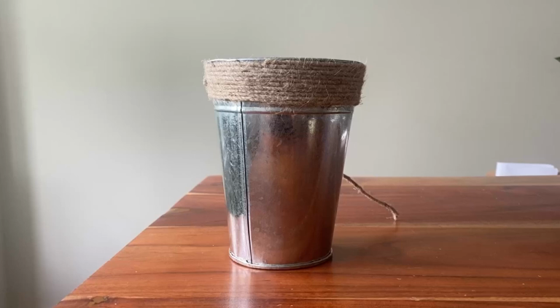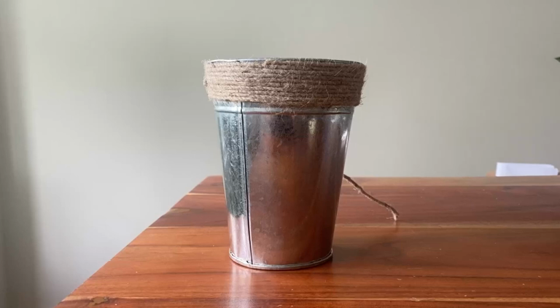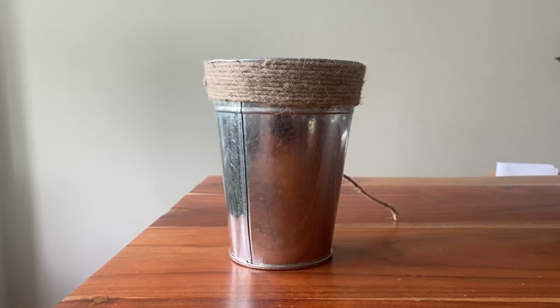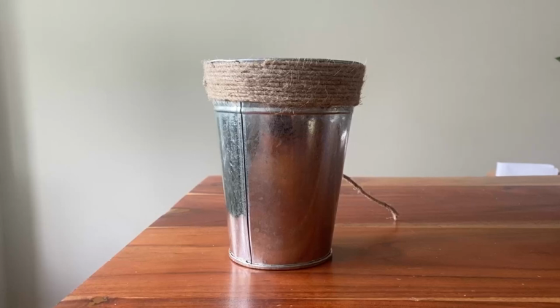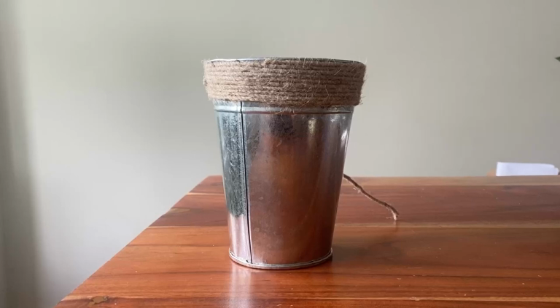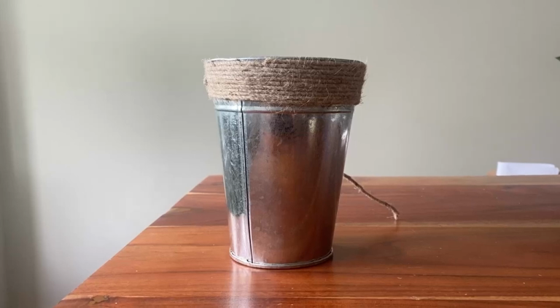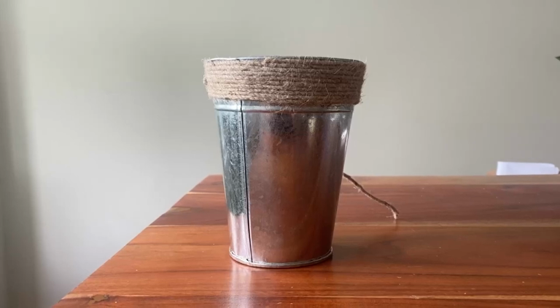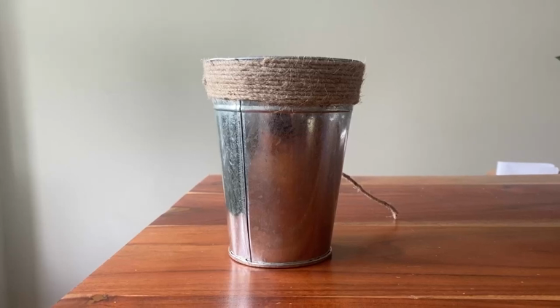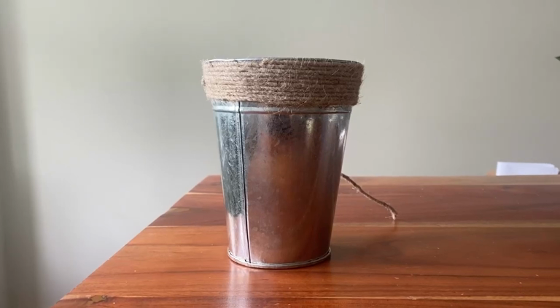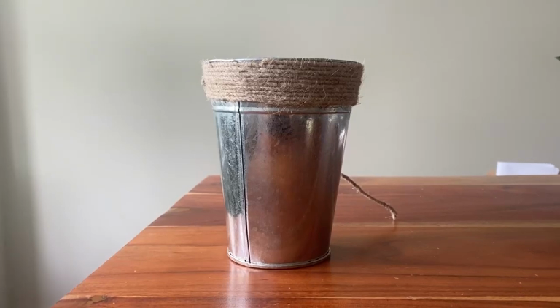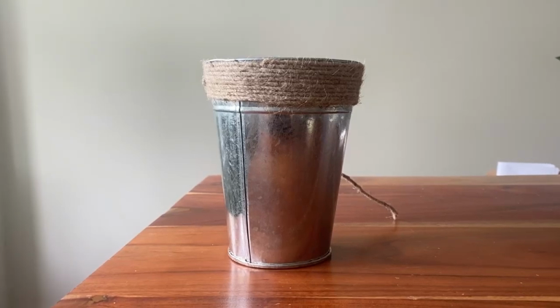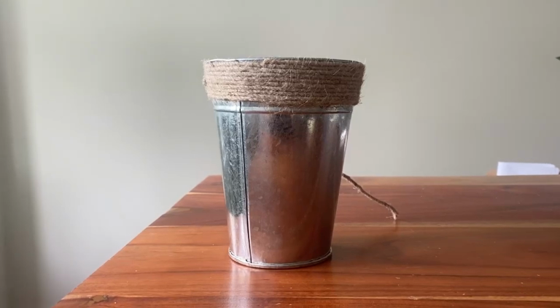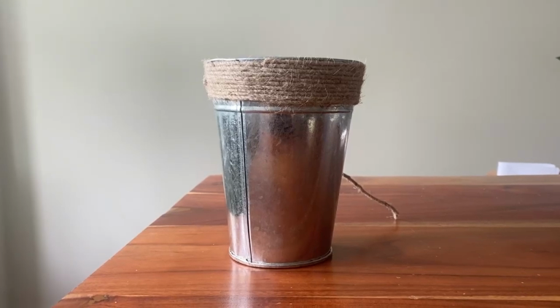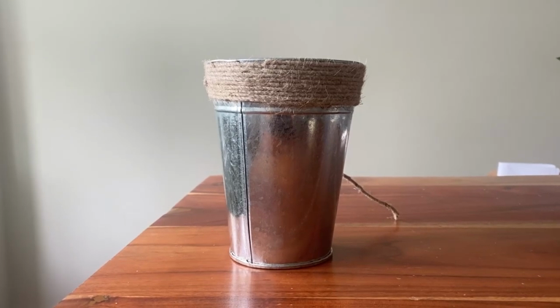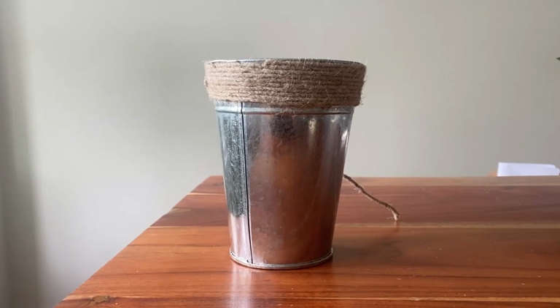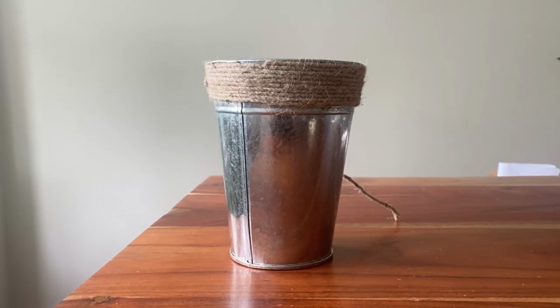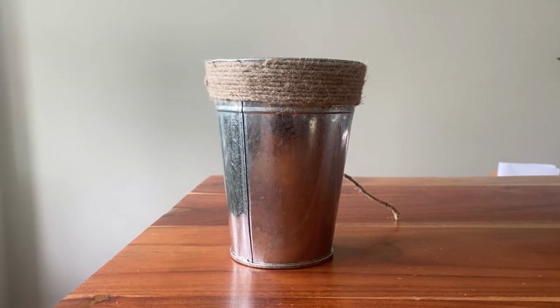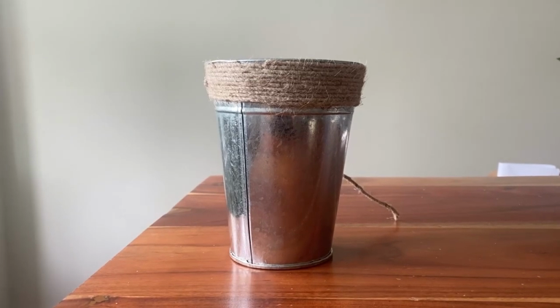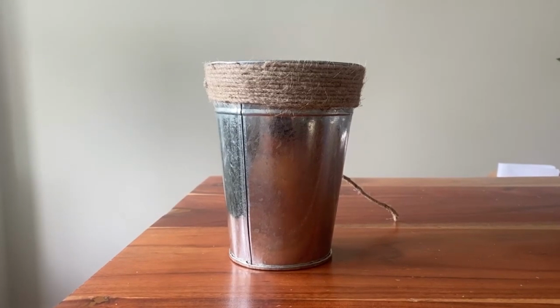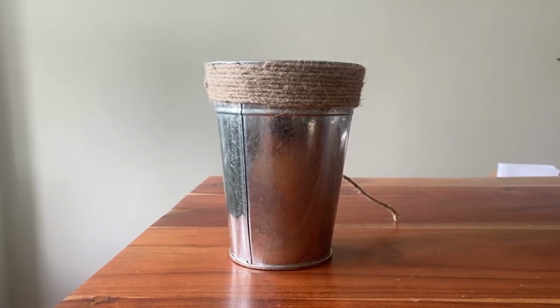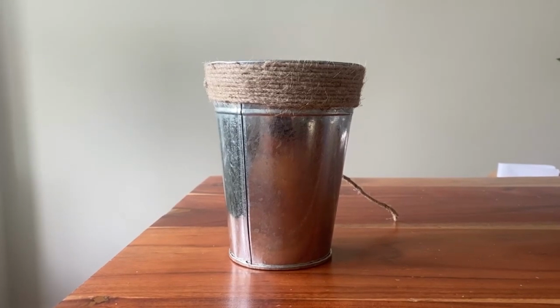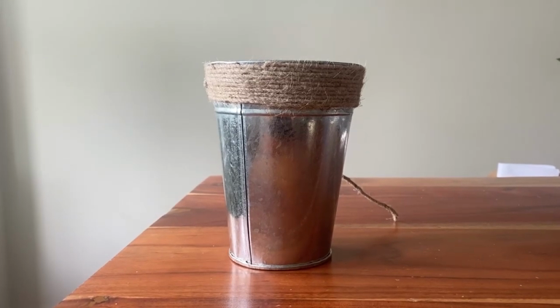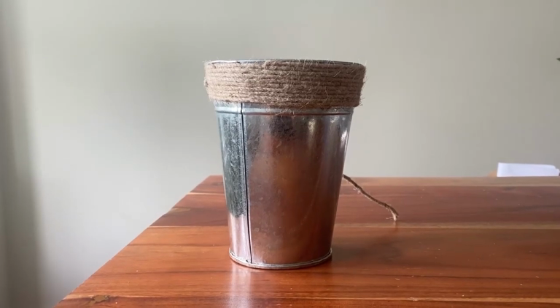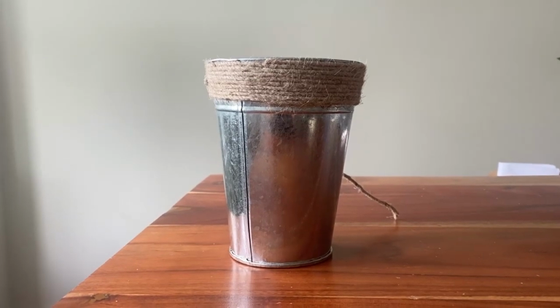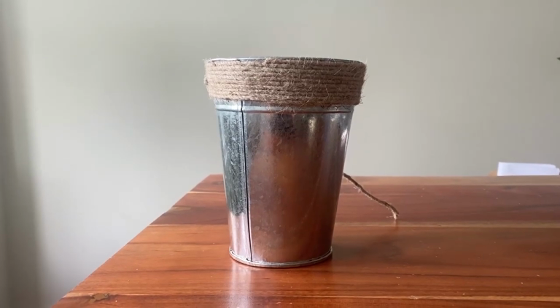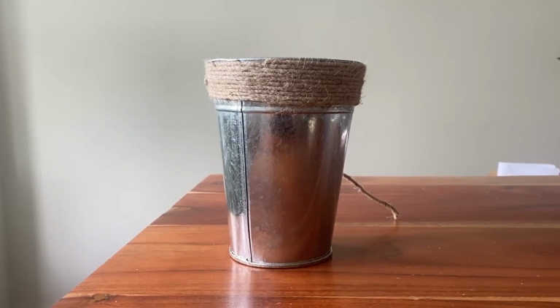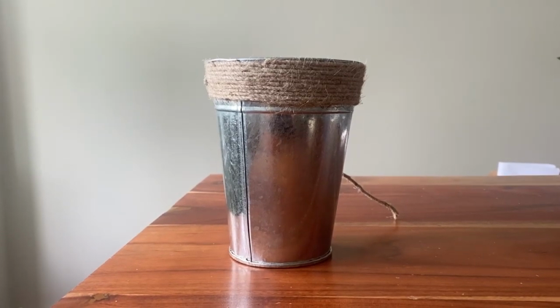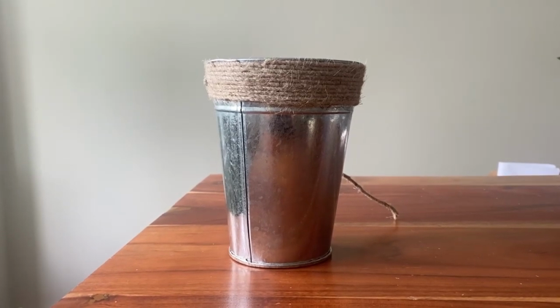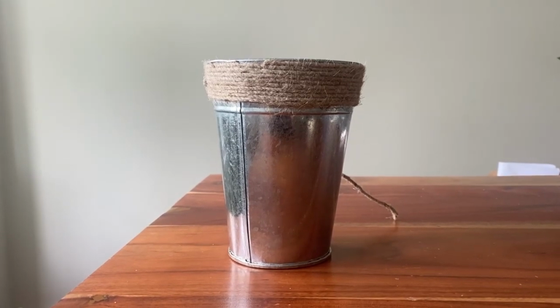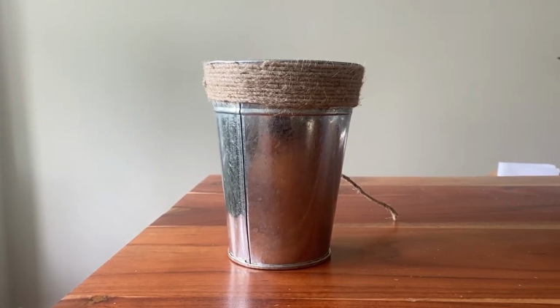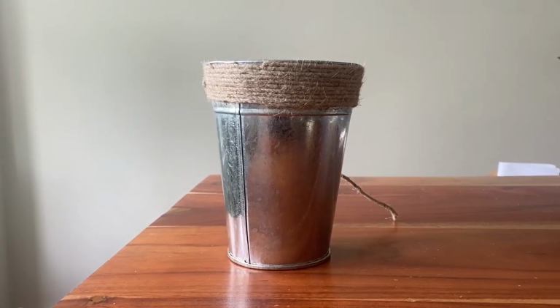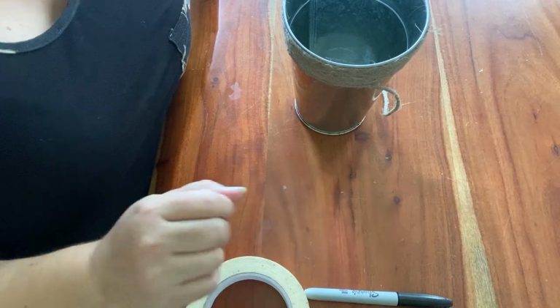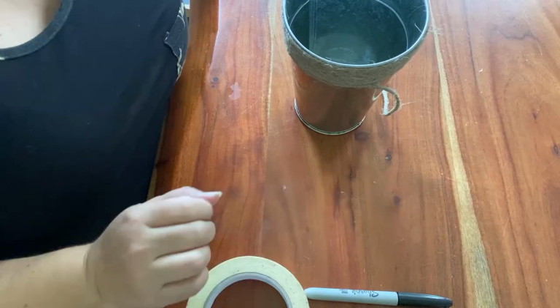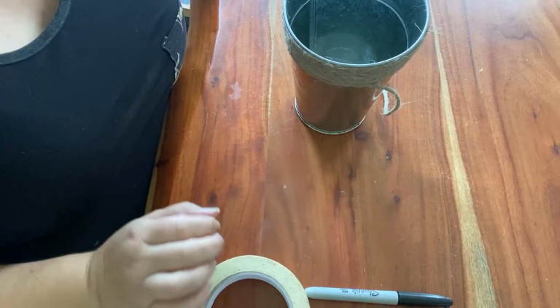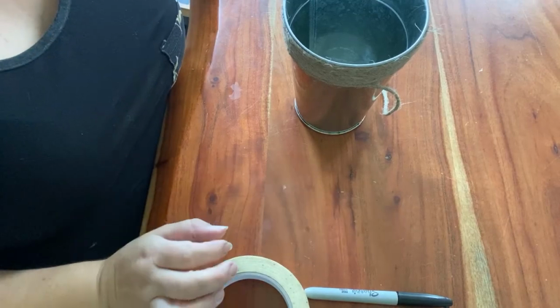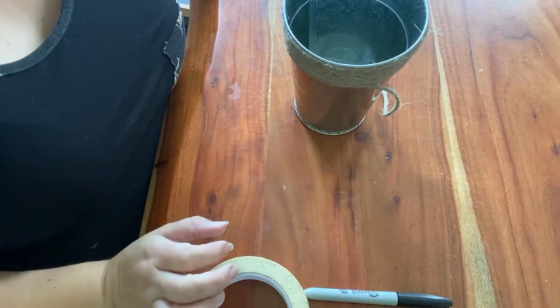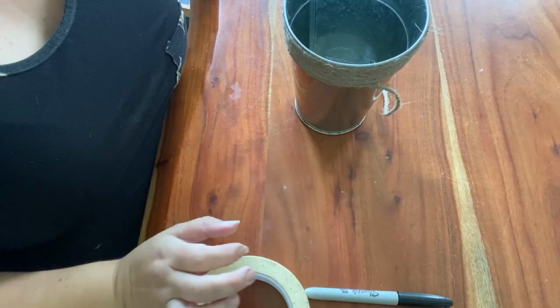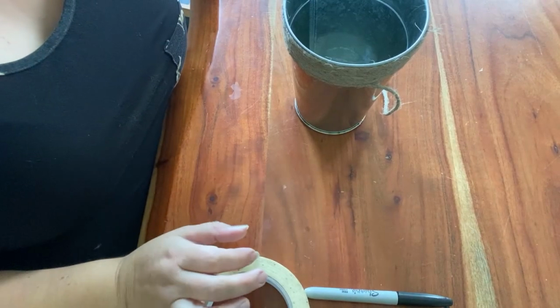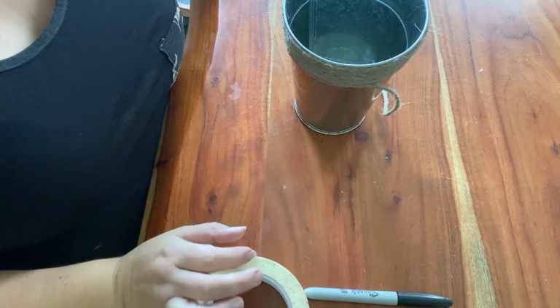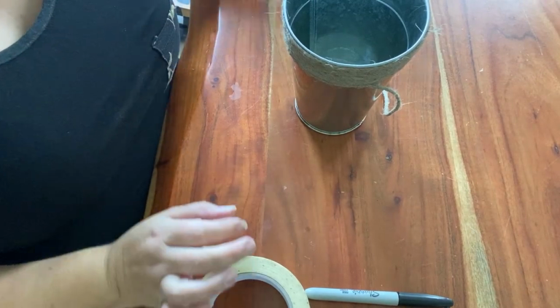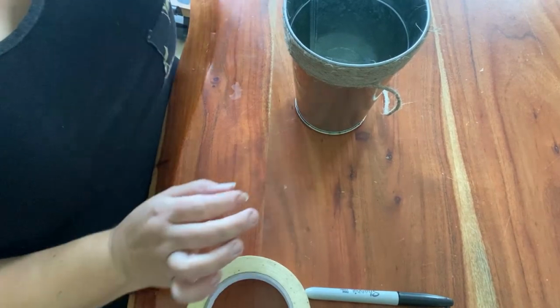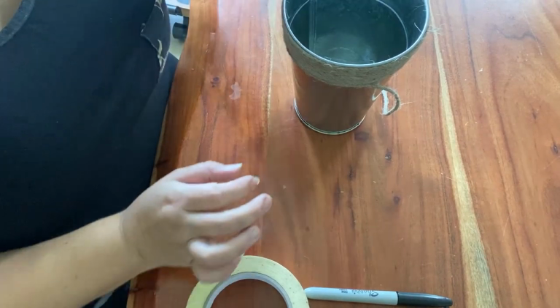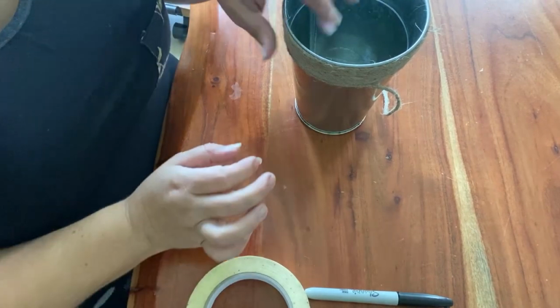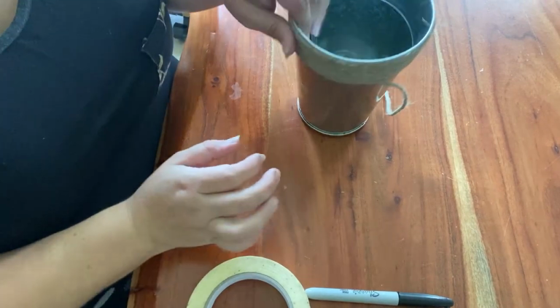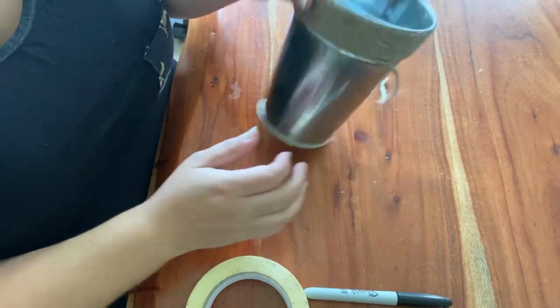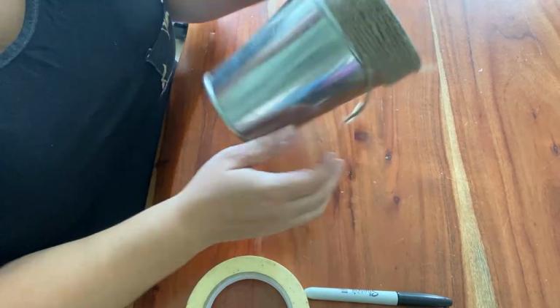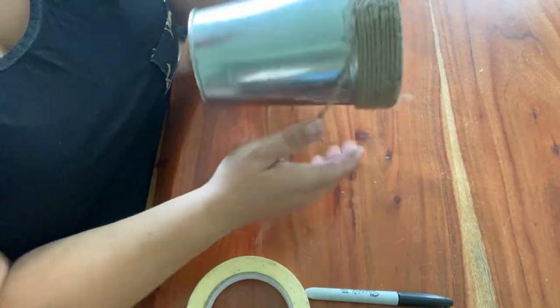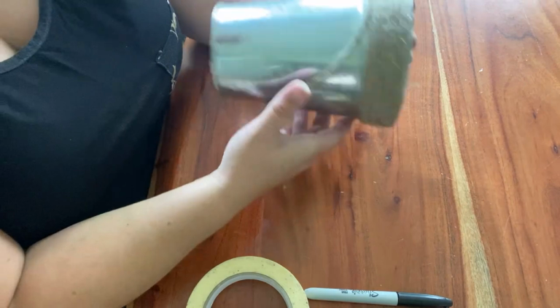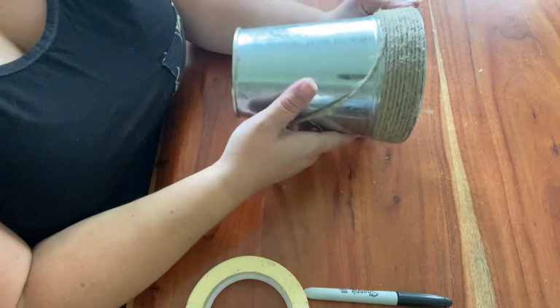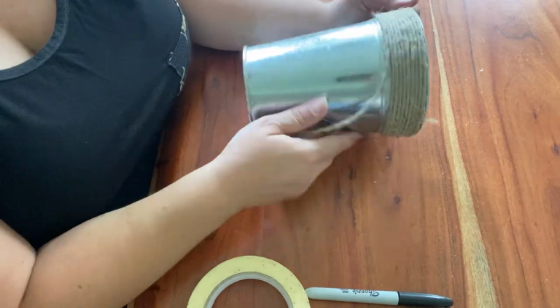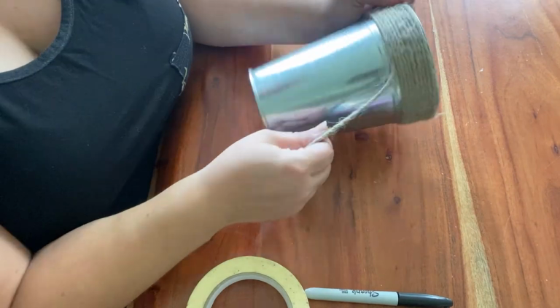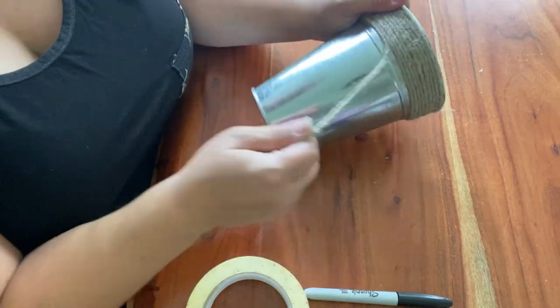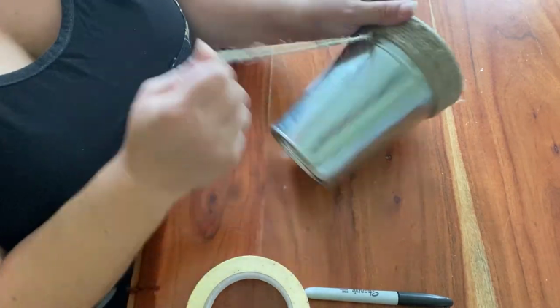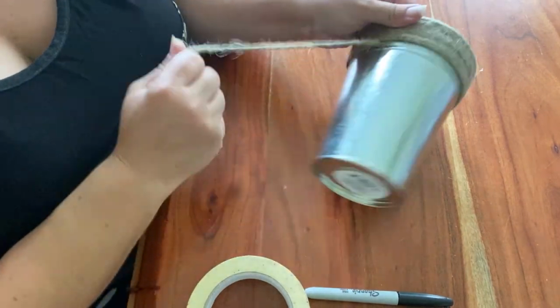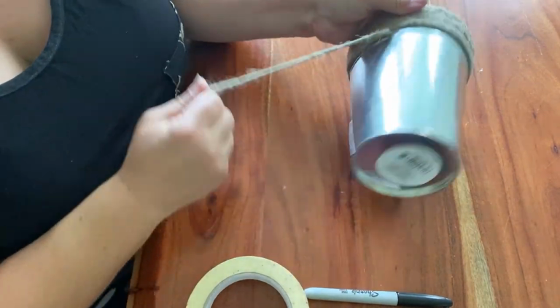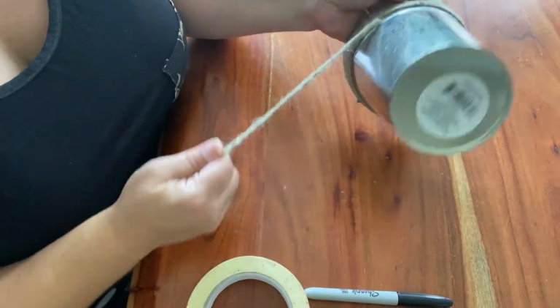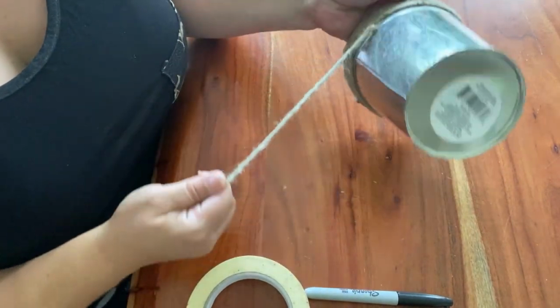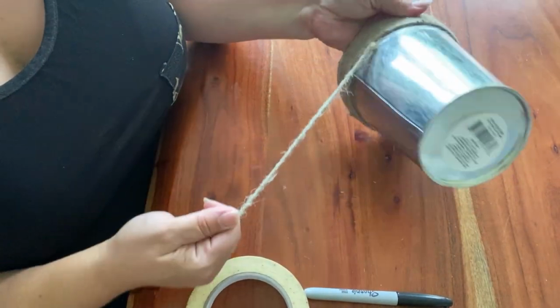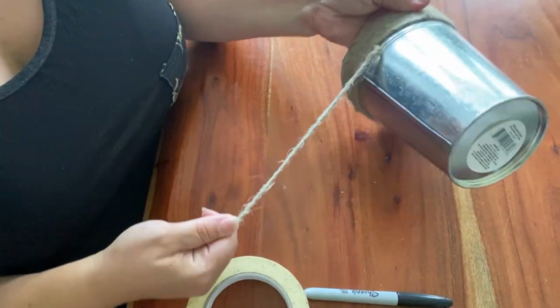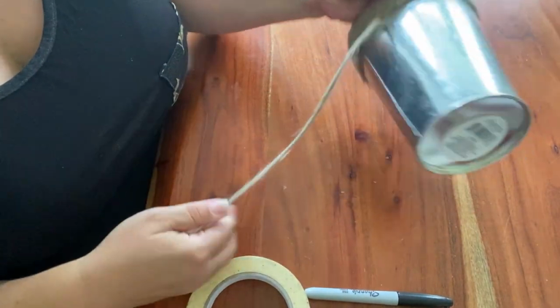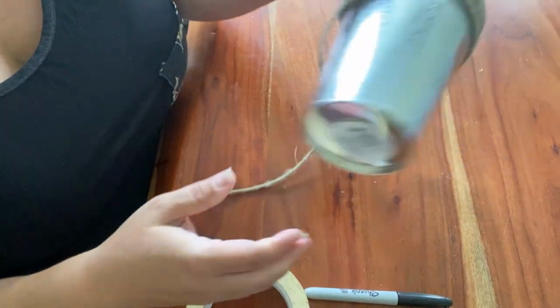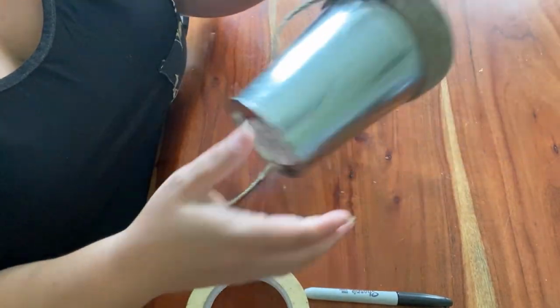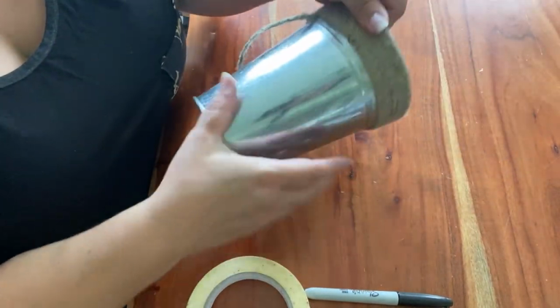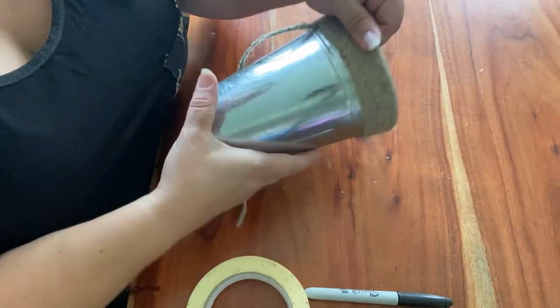I took this dollar store vase and turned it into a Mackenzie Child dupe. Stay tuned to find out how it turned out.